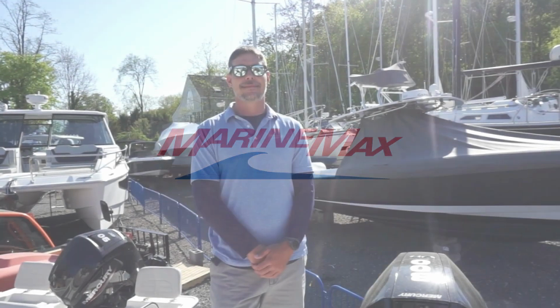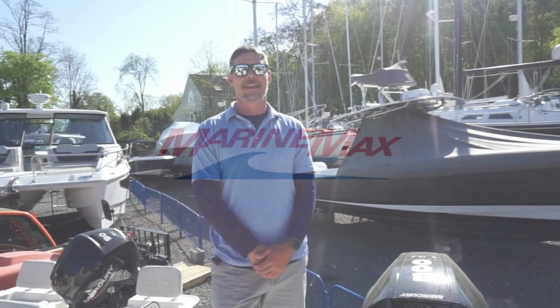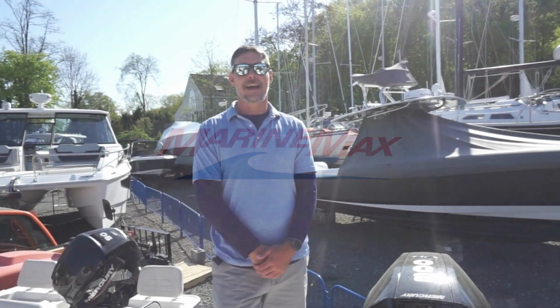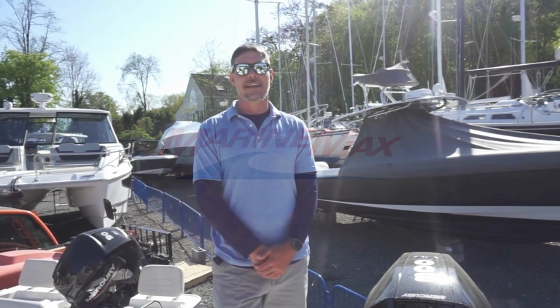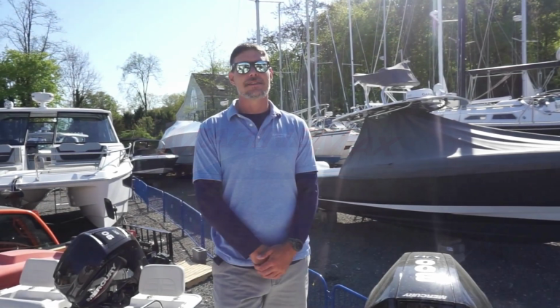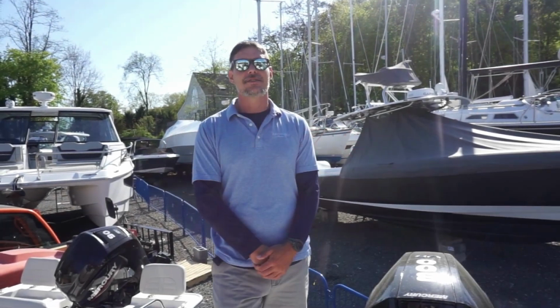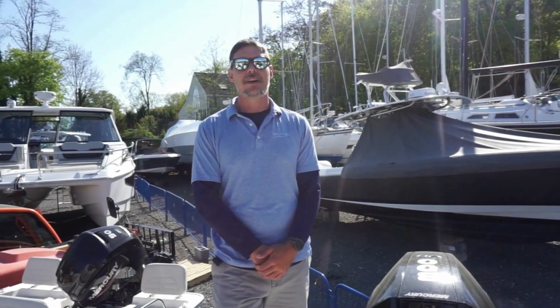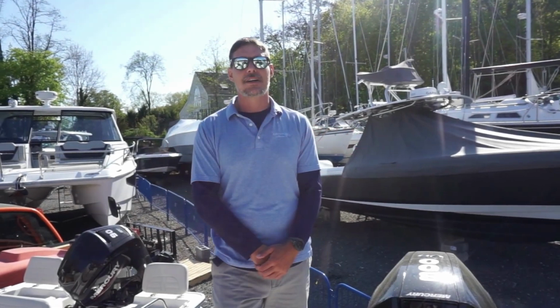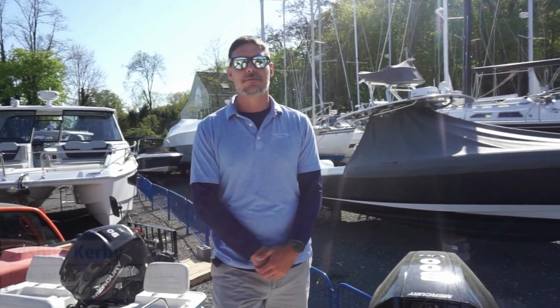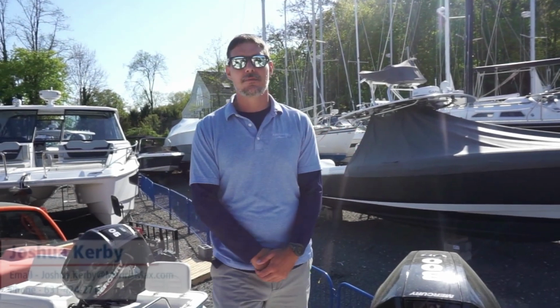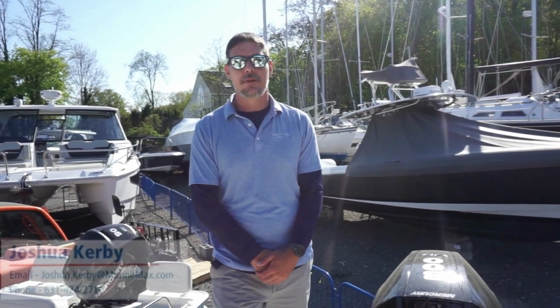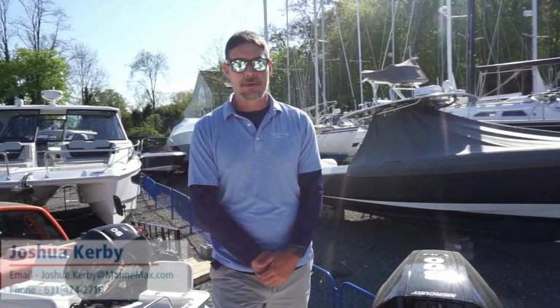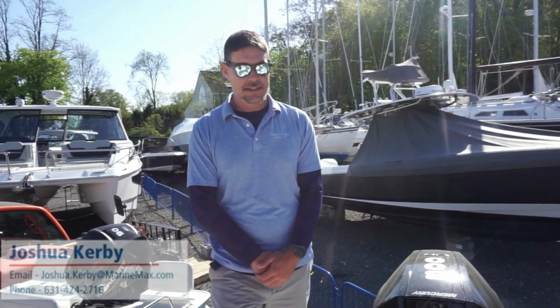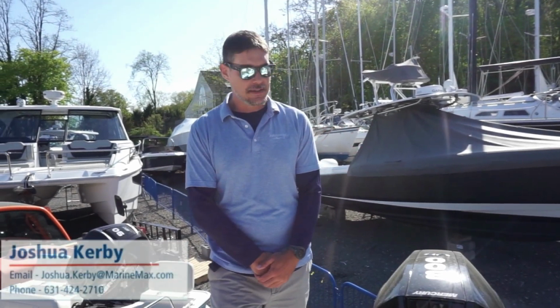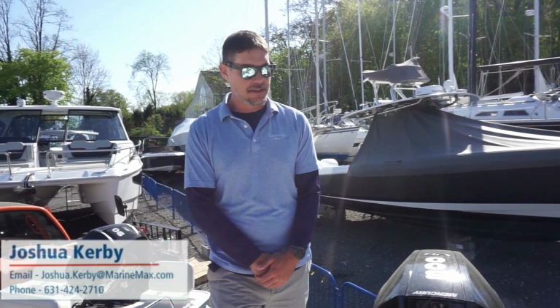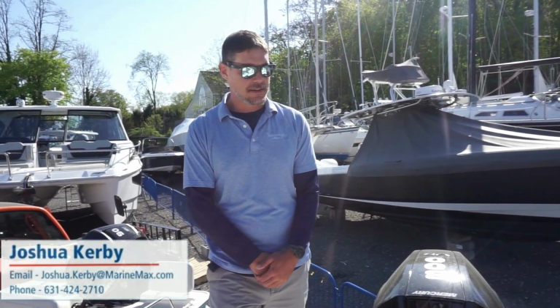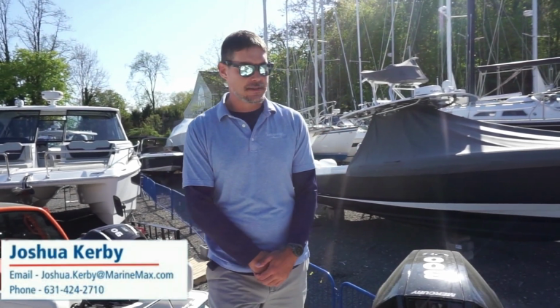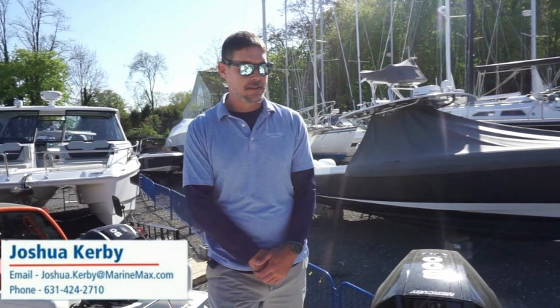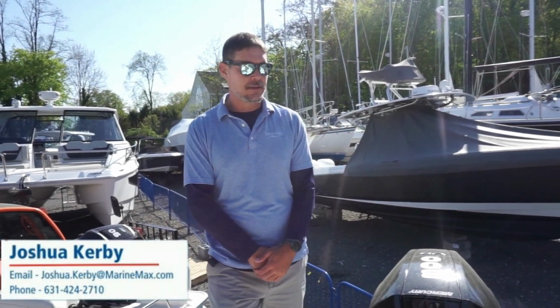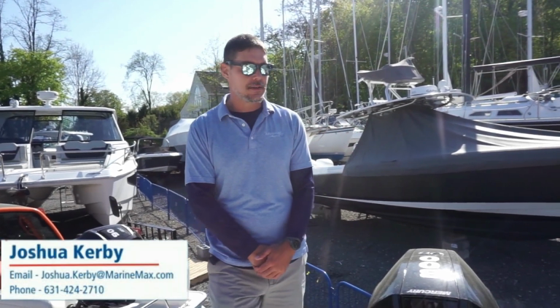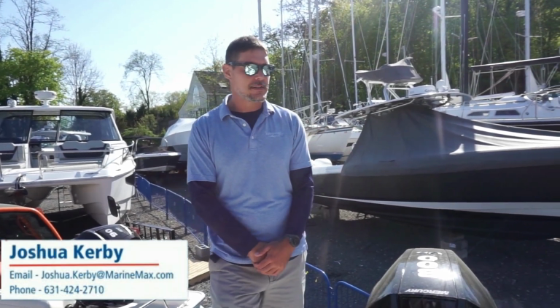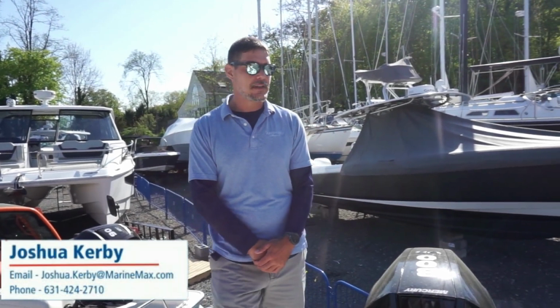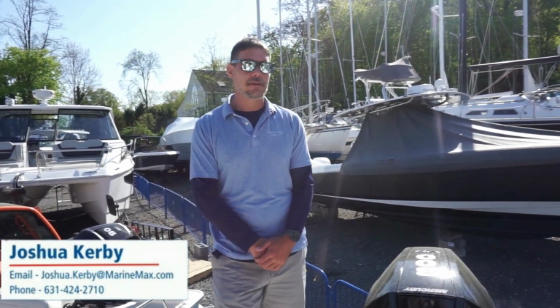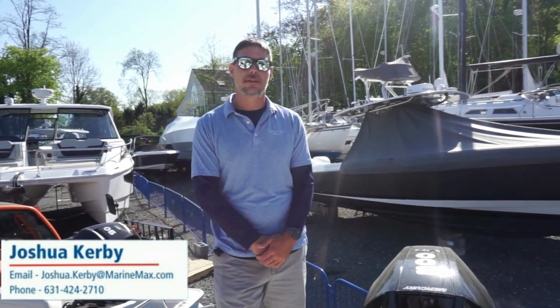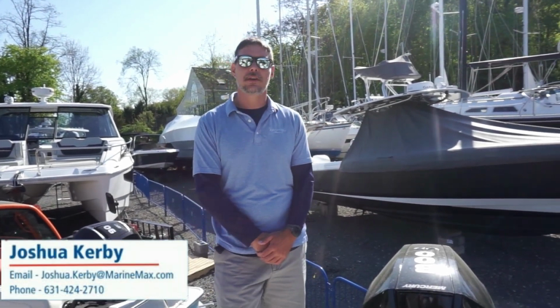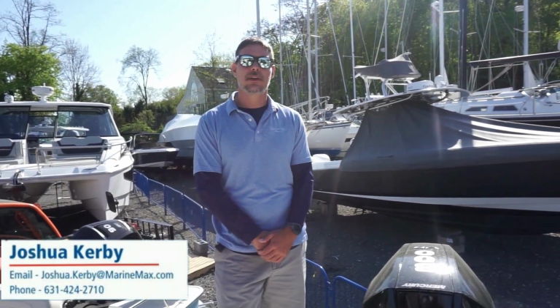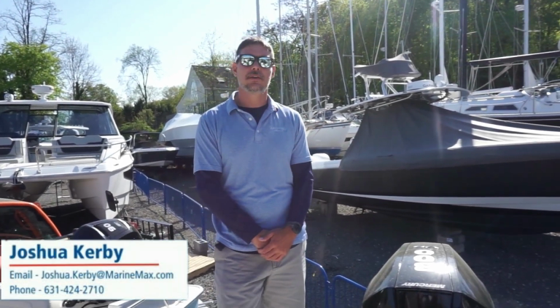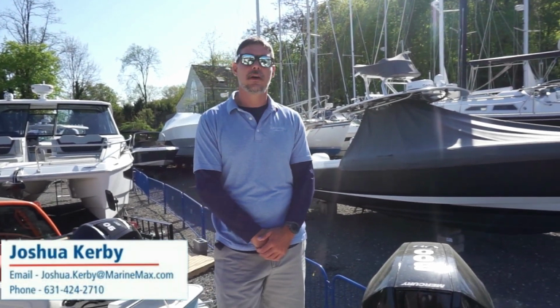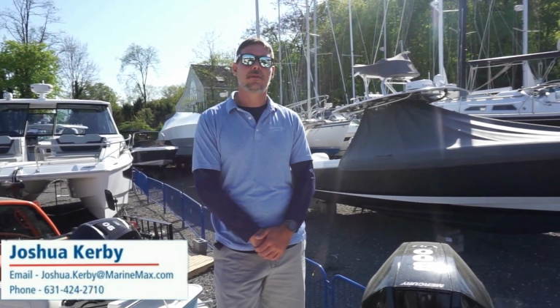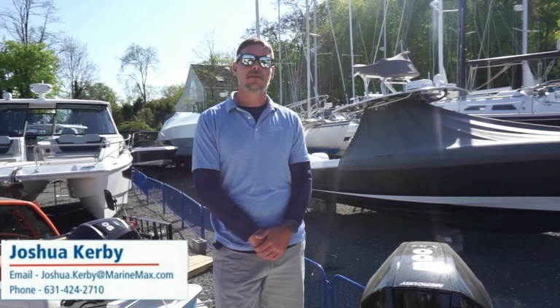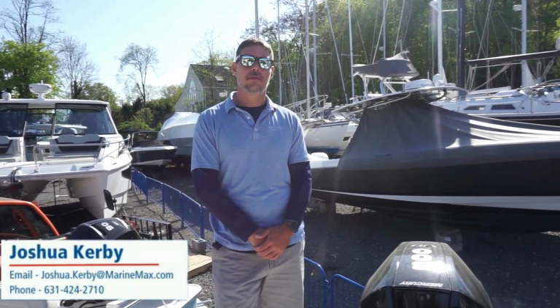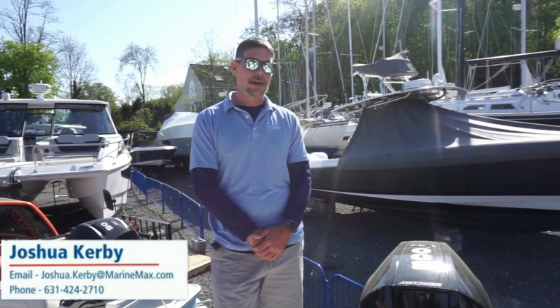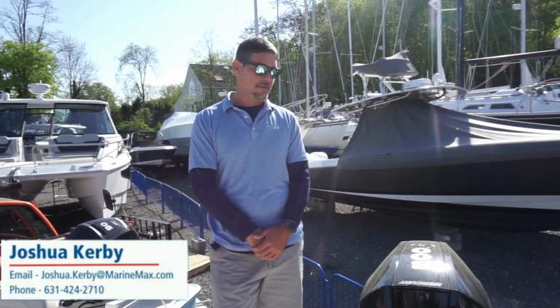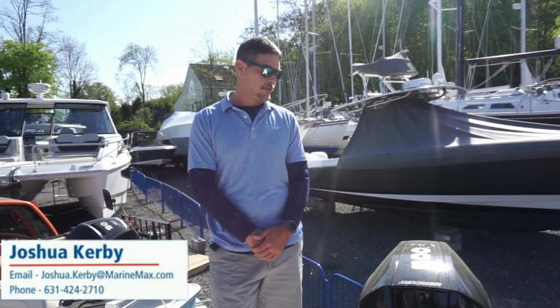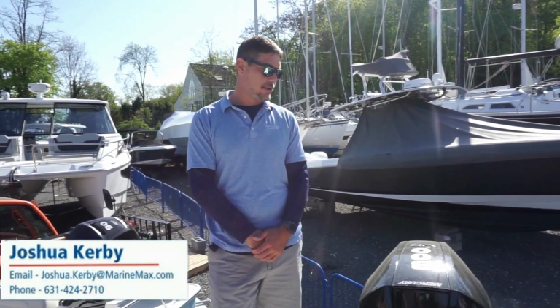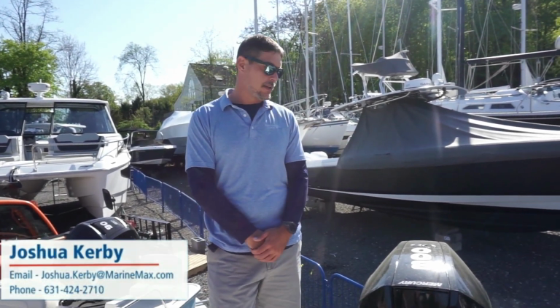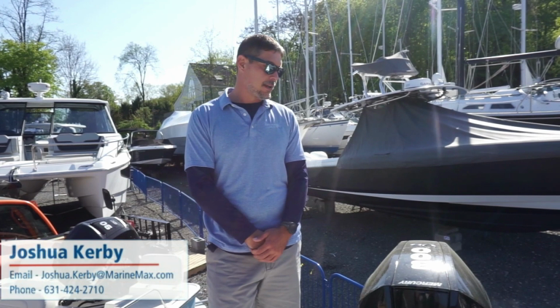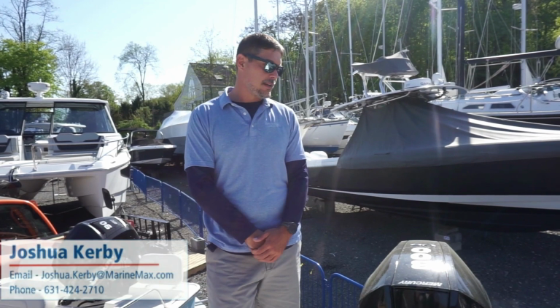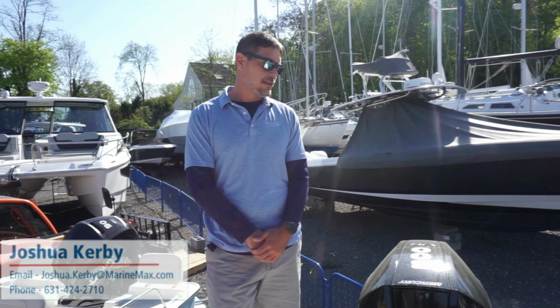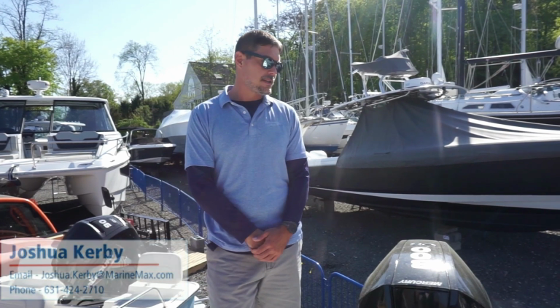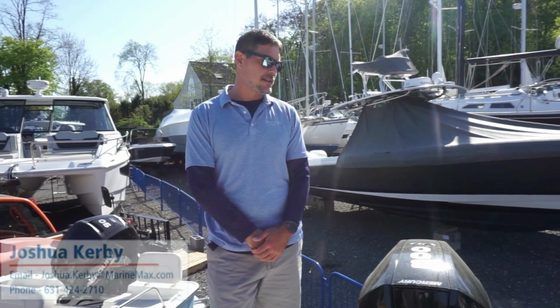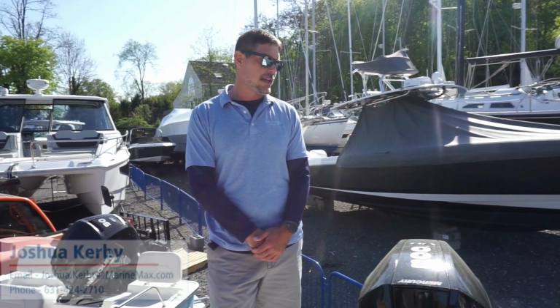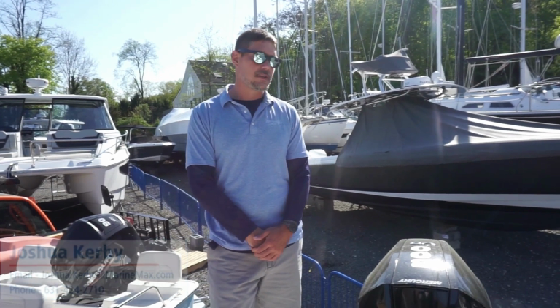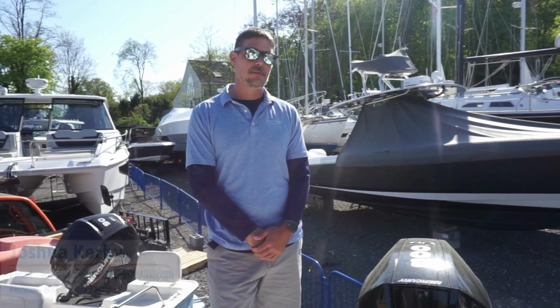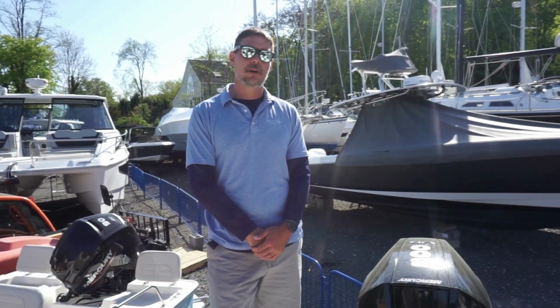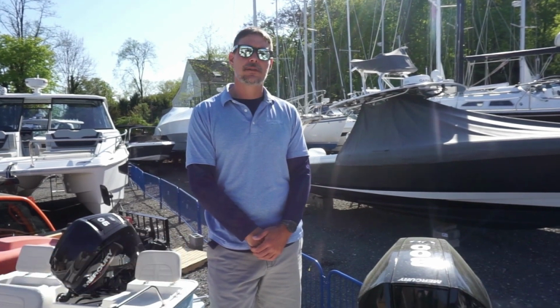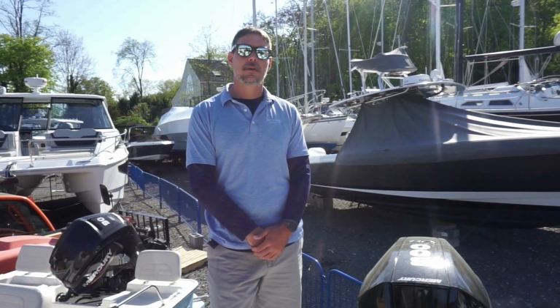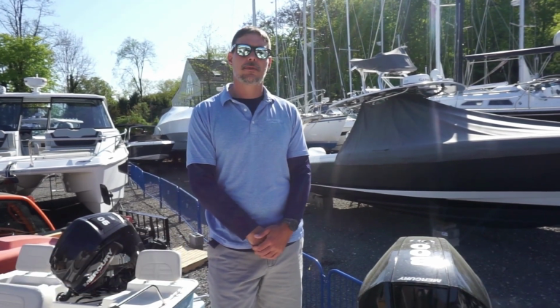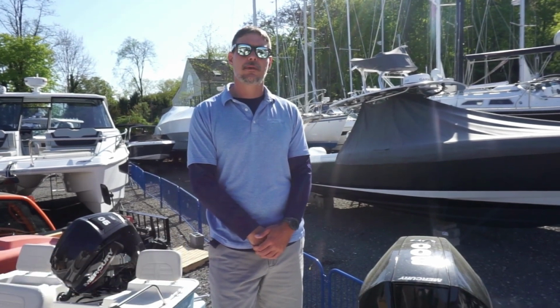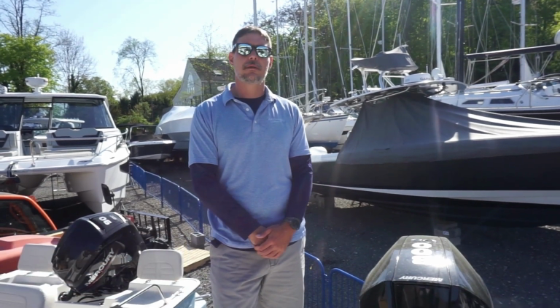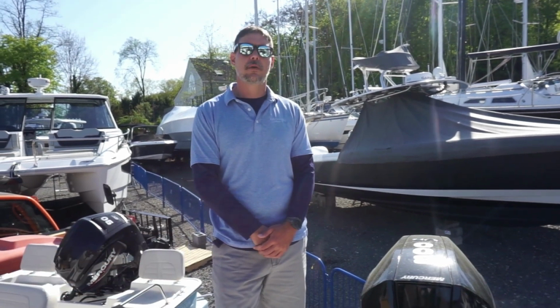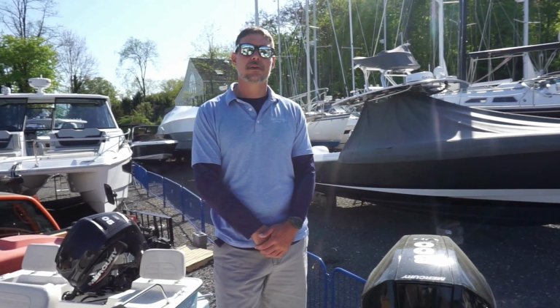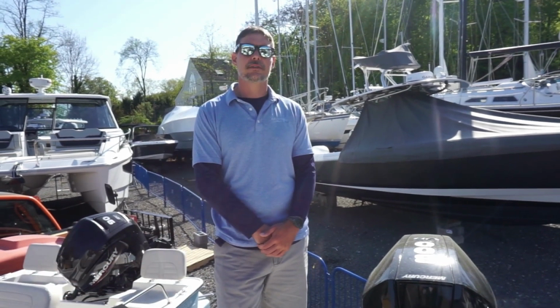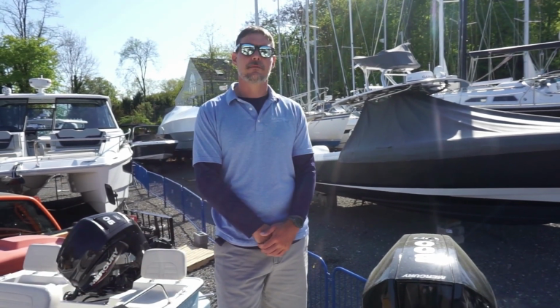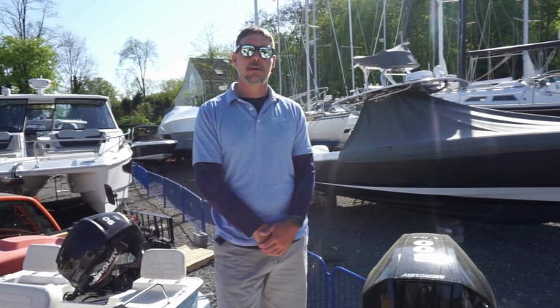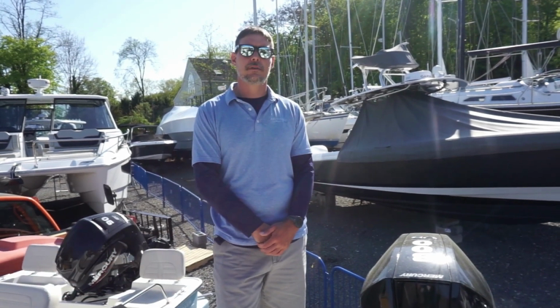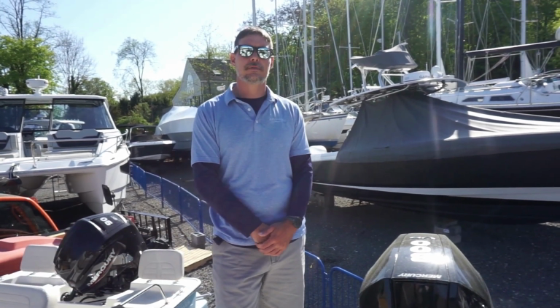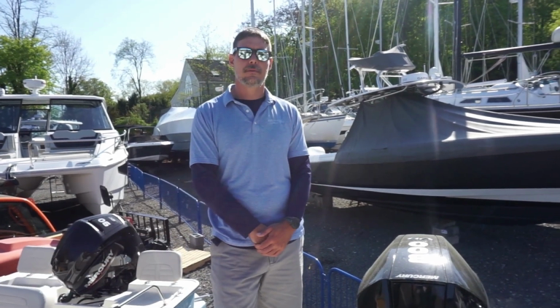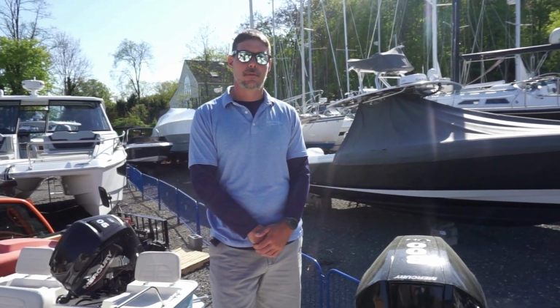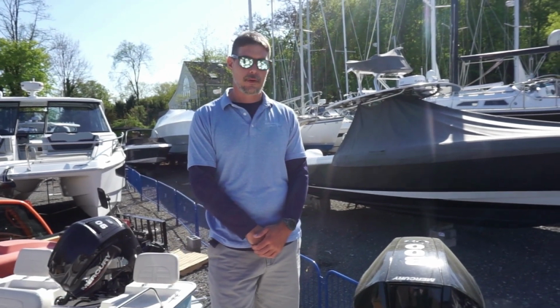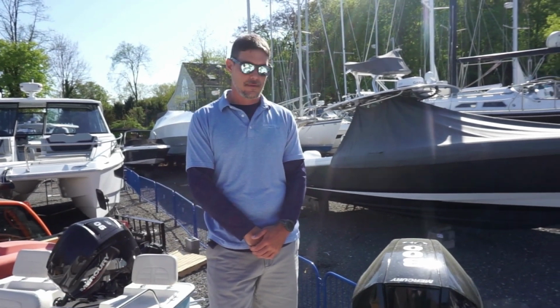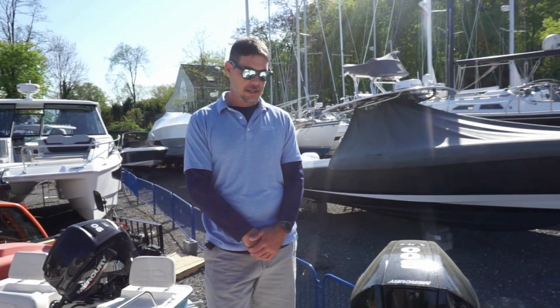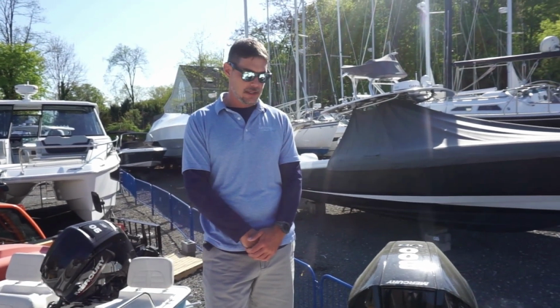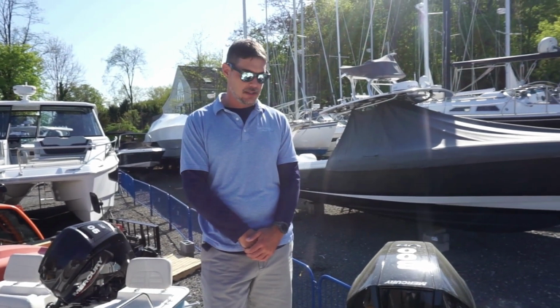Hi, this is Josh from REMAX here in Huntington, New York. Today we're going to look at another new arrival. This is a 2023 Boston Whaler 240 Vantage.